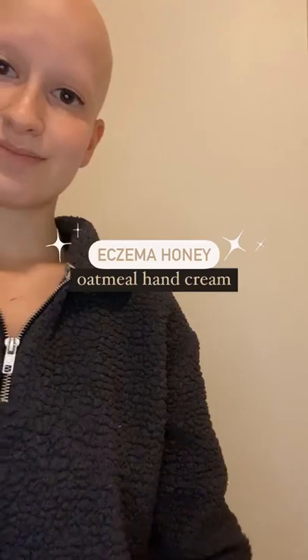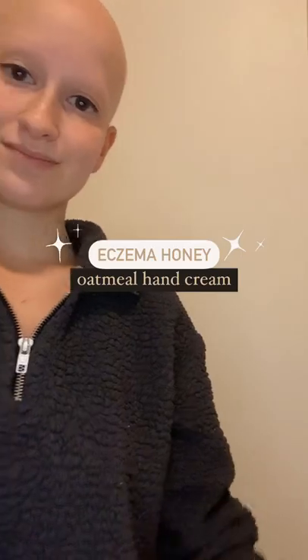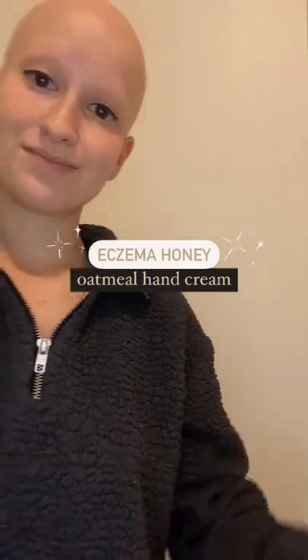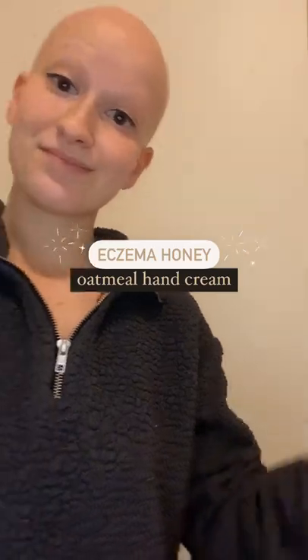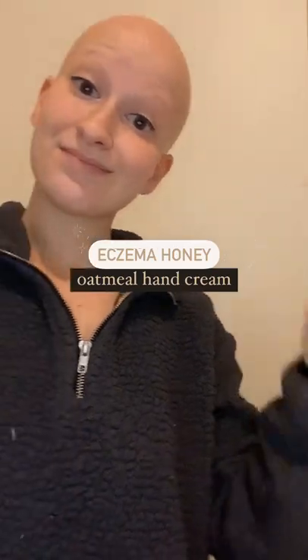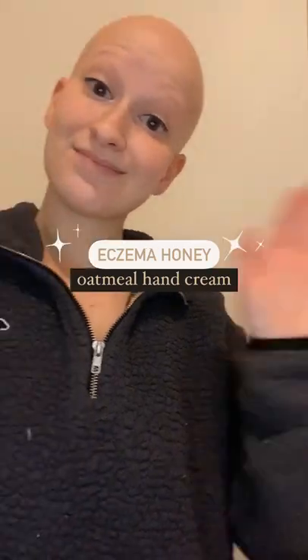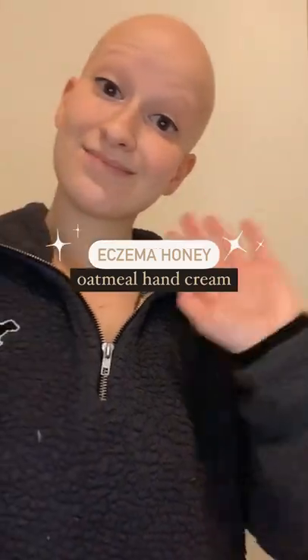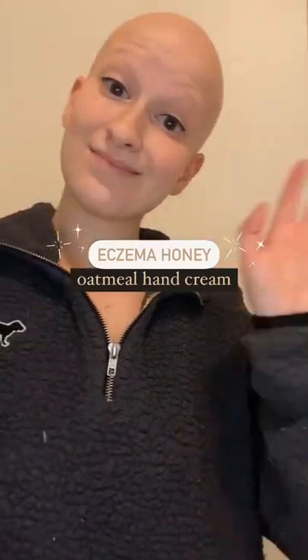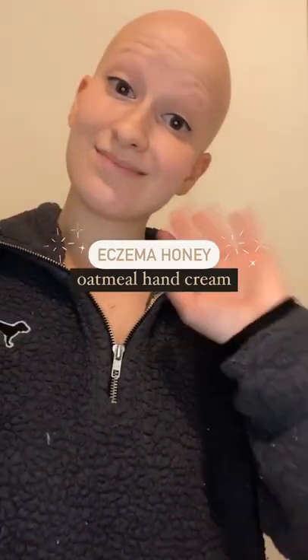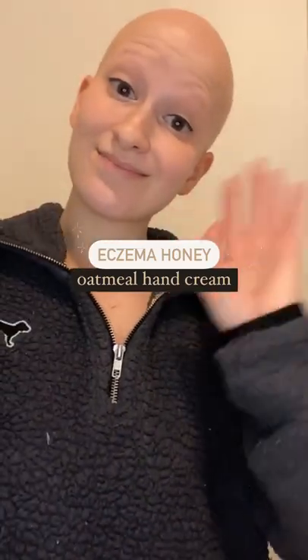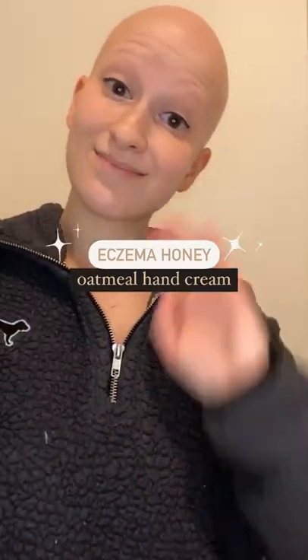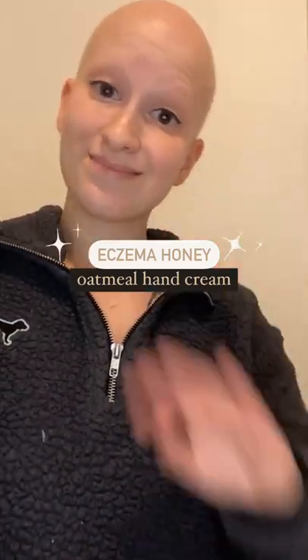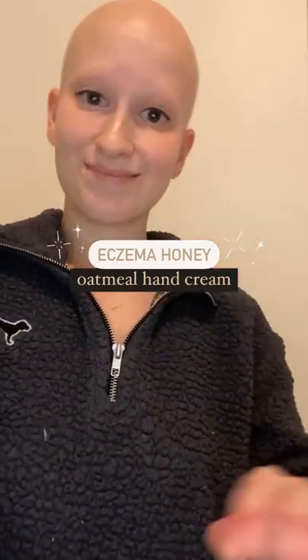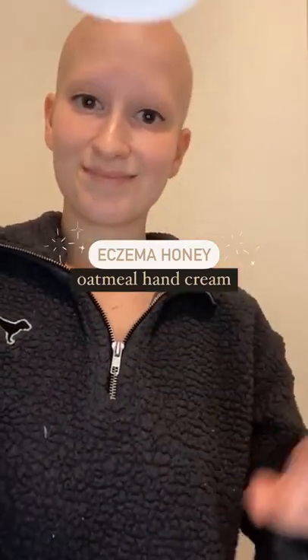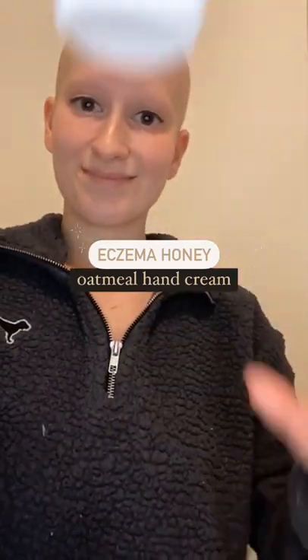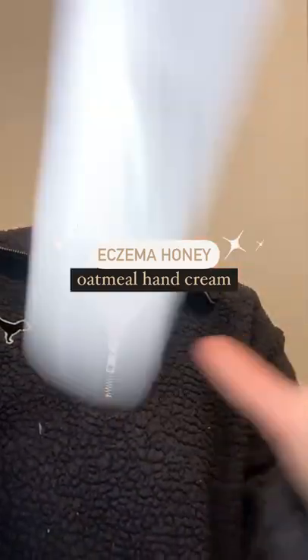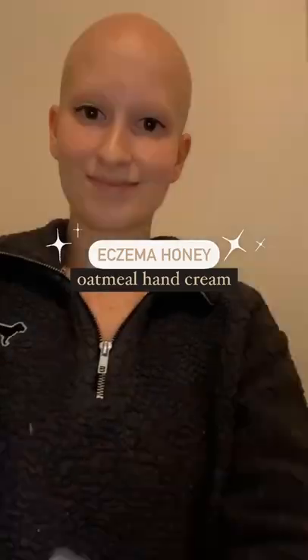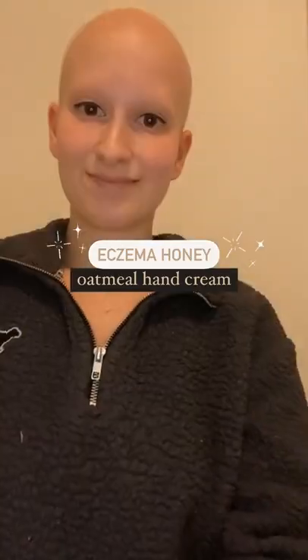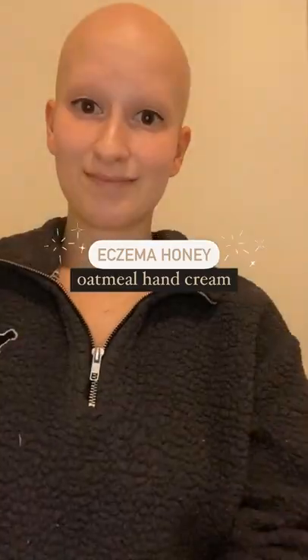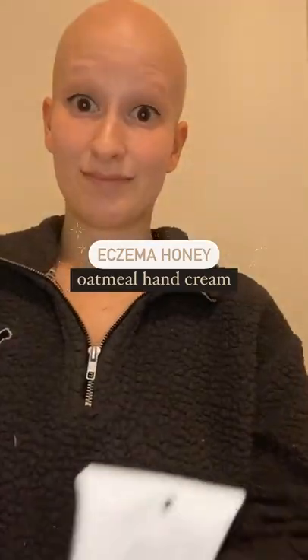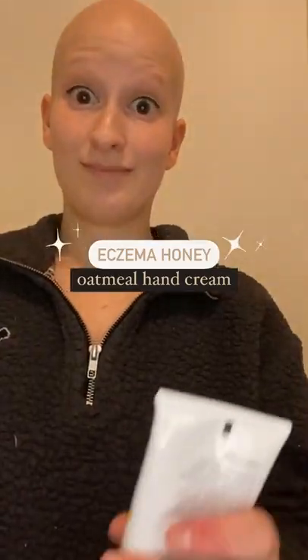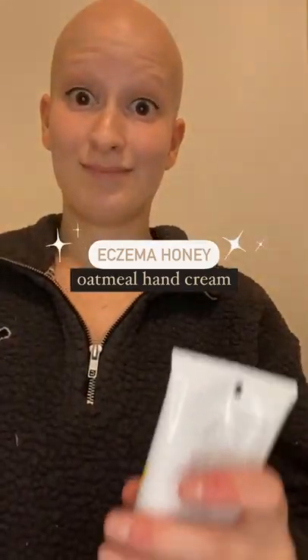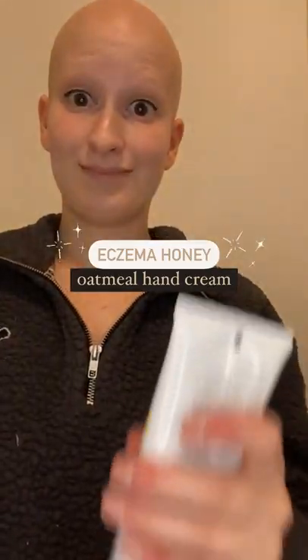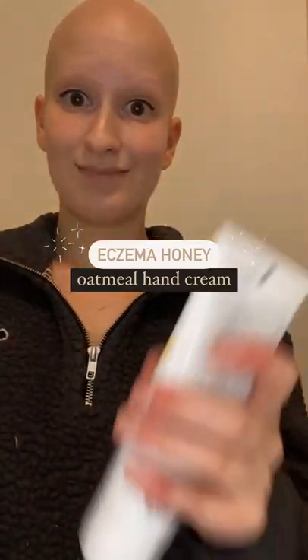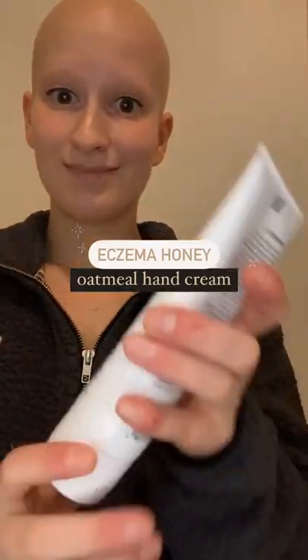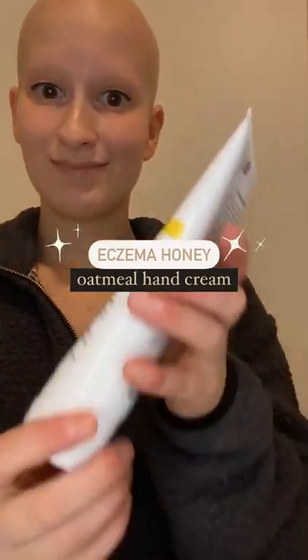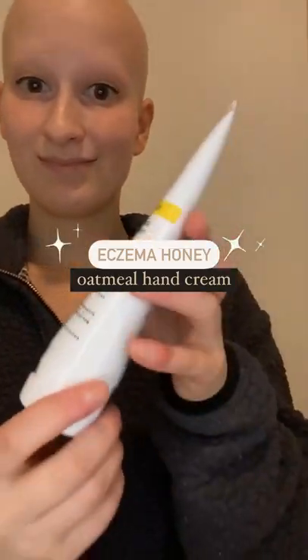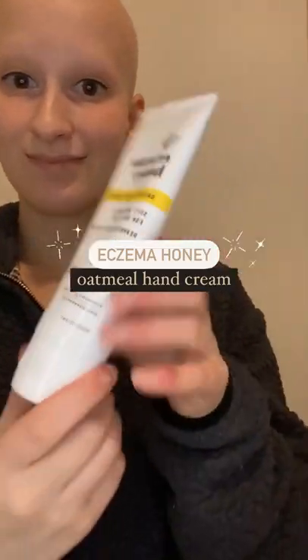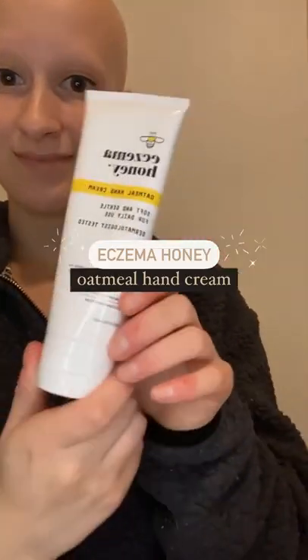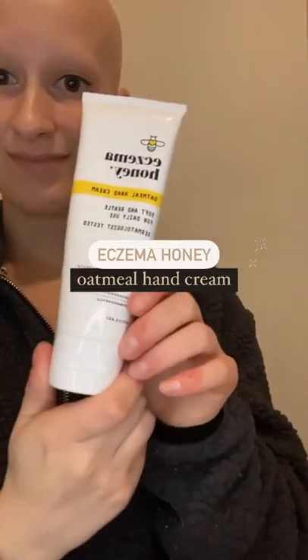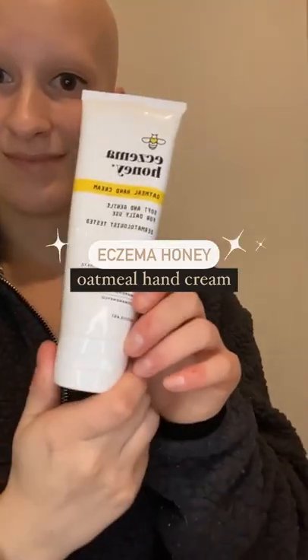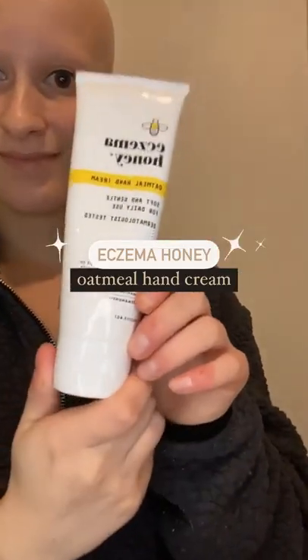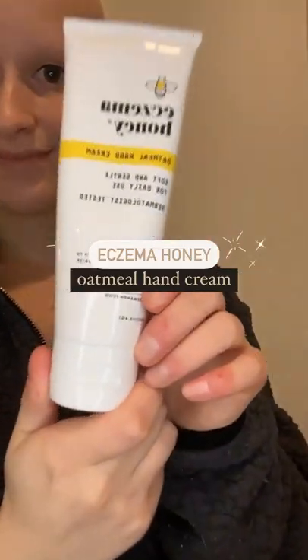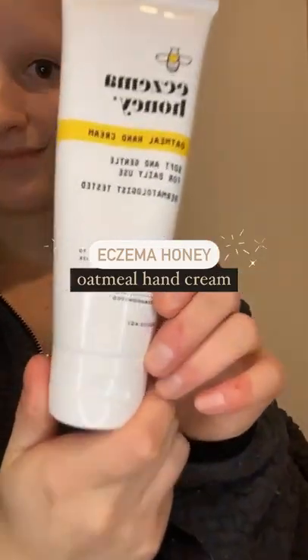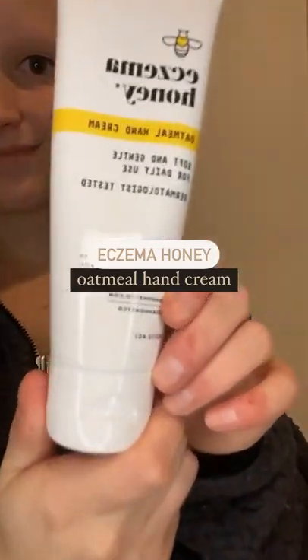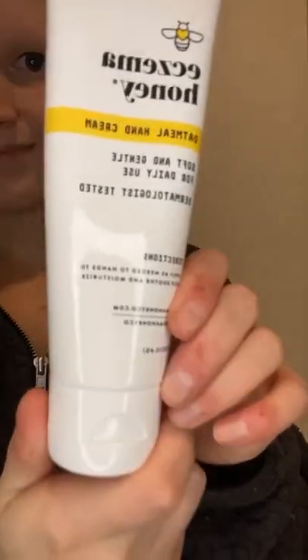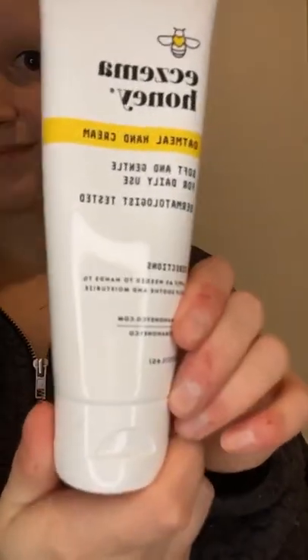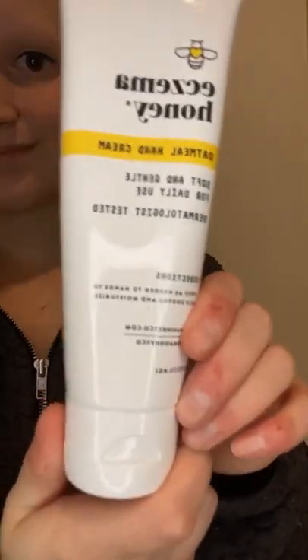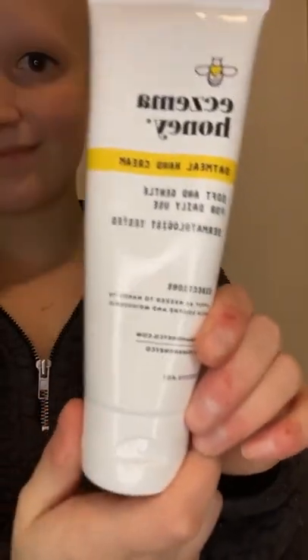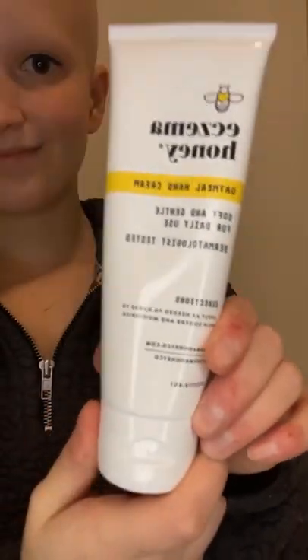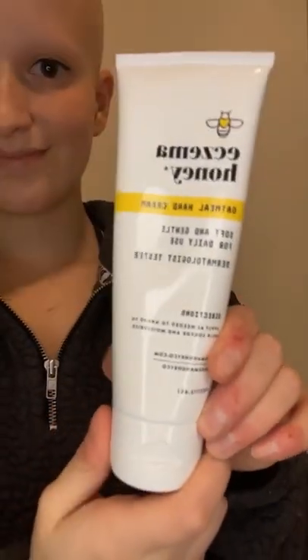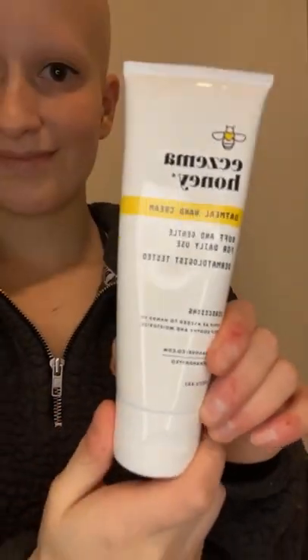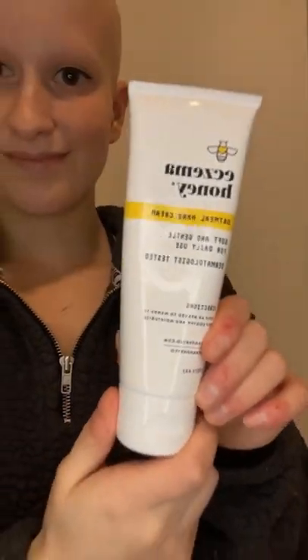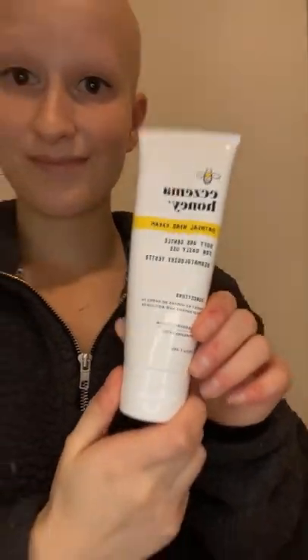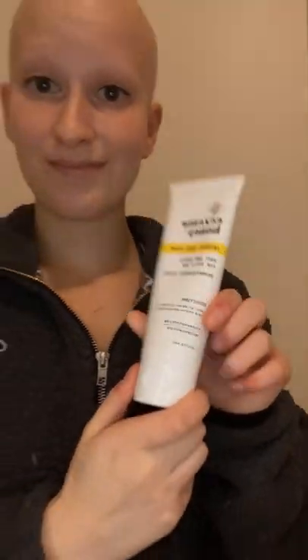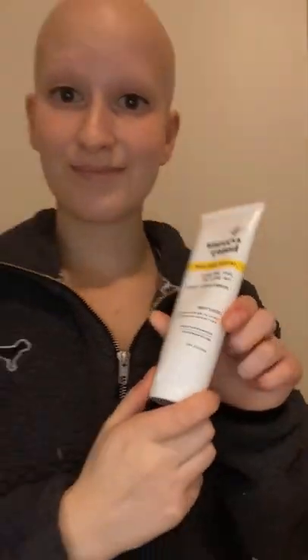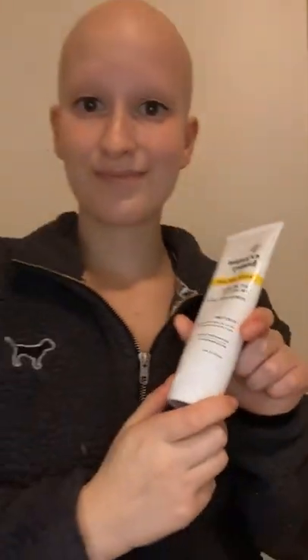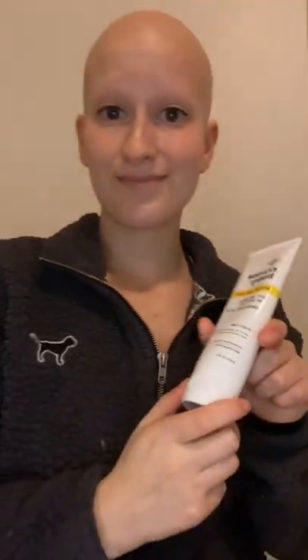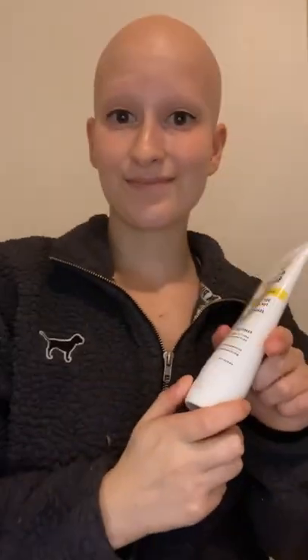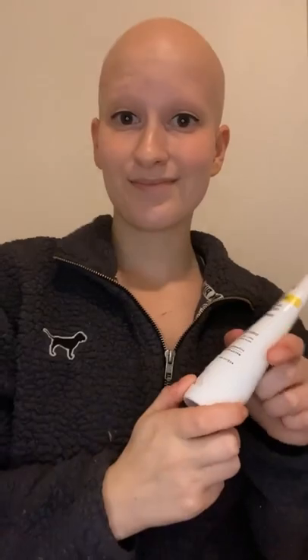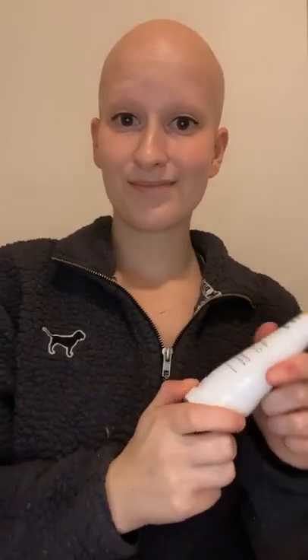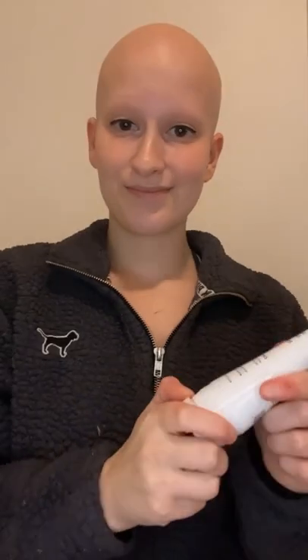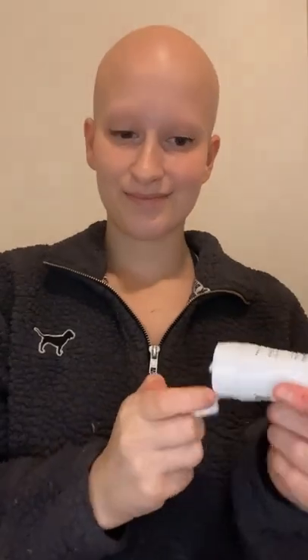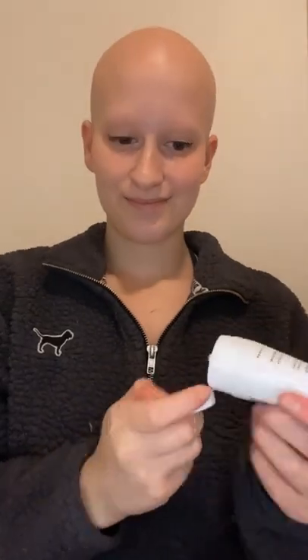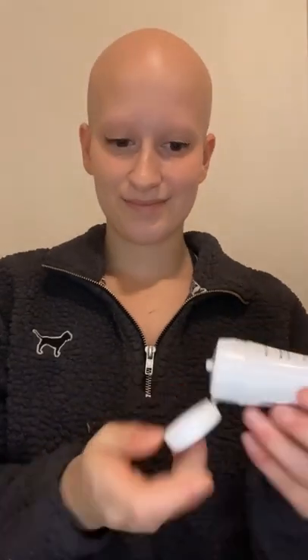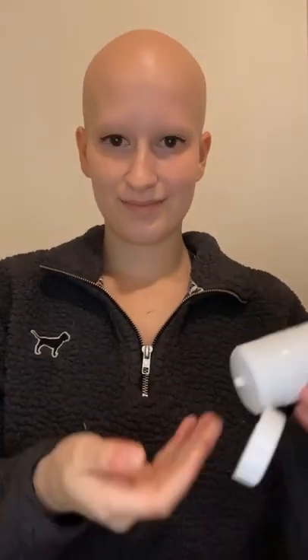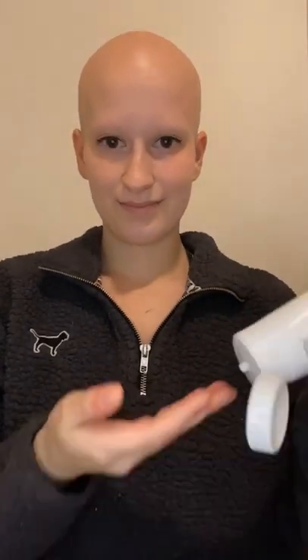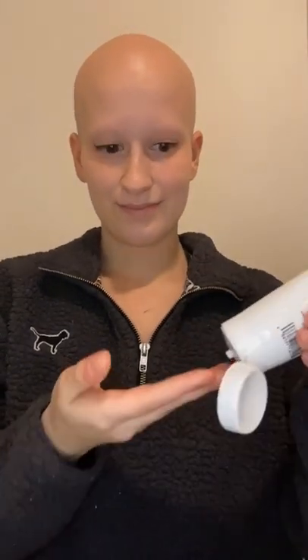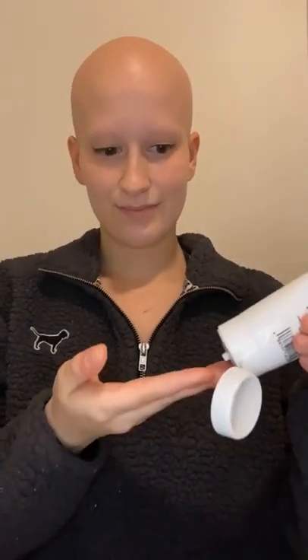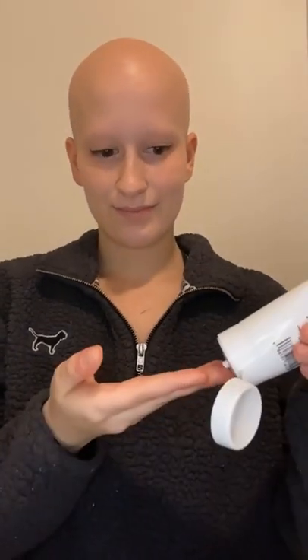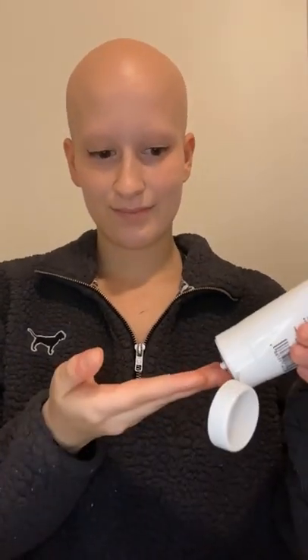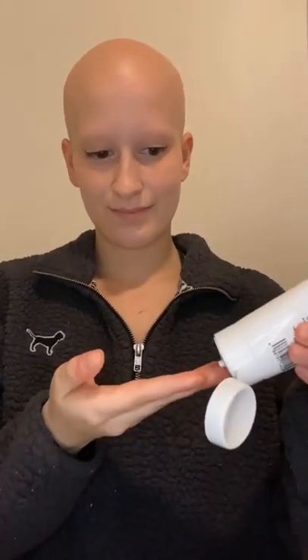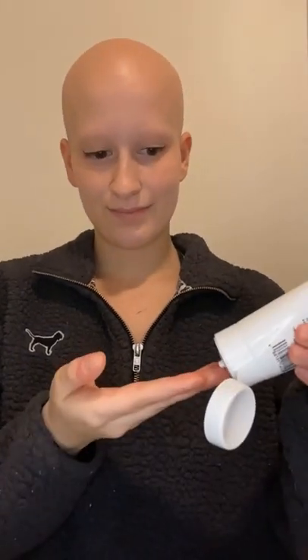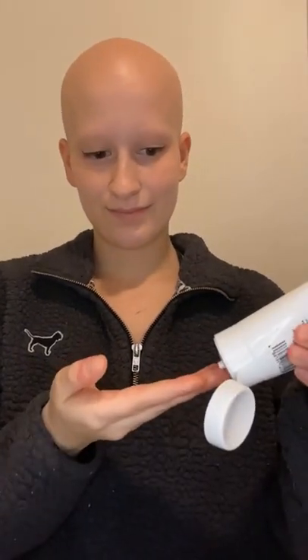Hey guys, I wanted to share with you one of my favorite hand creams. This is Eczema Honey's Oatmeal Hand Cream and it has been perfect for all my skin needs.